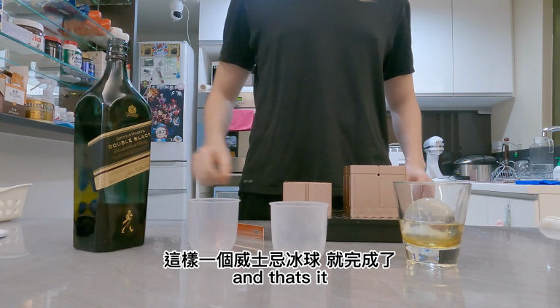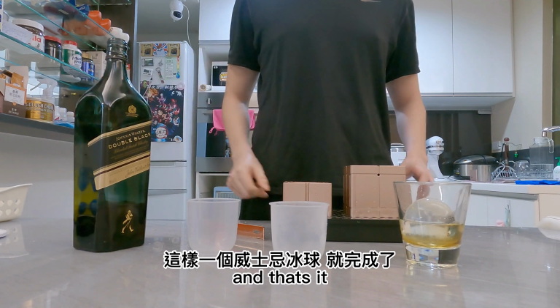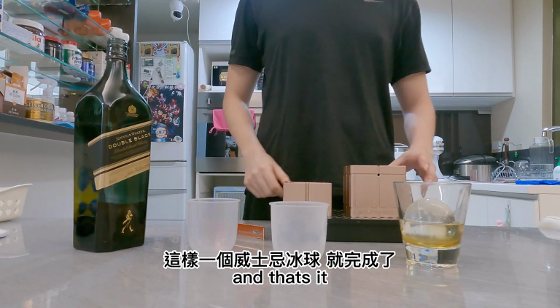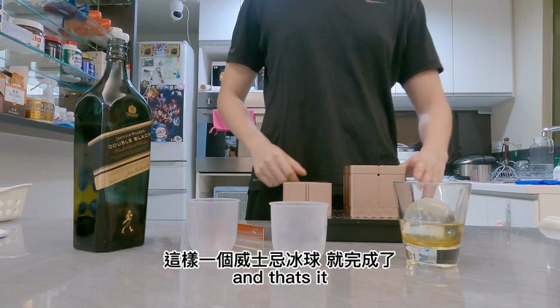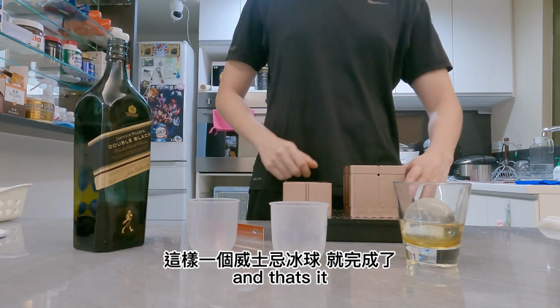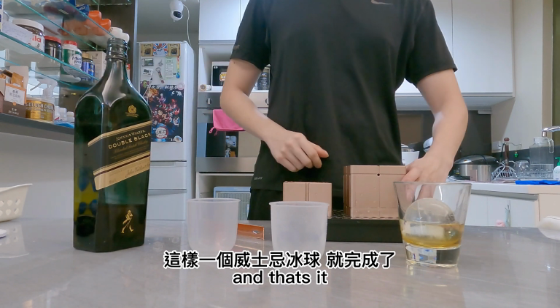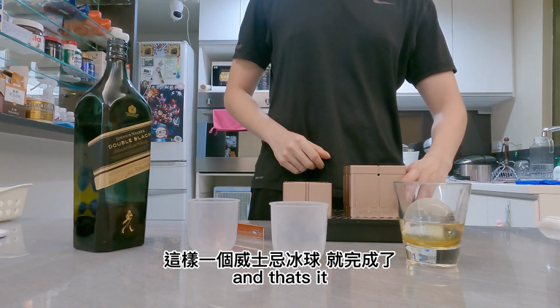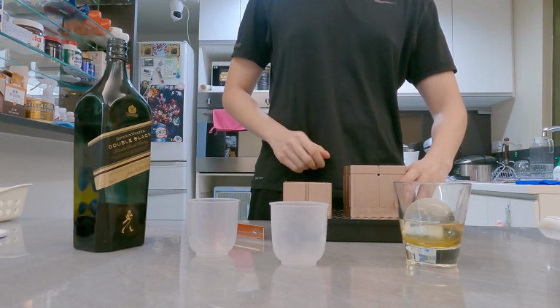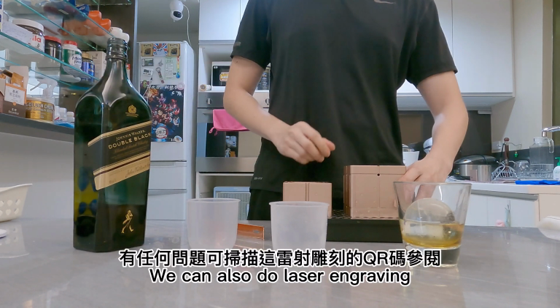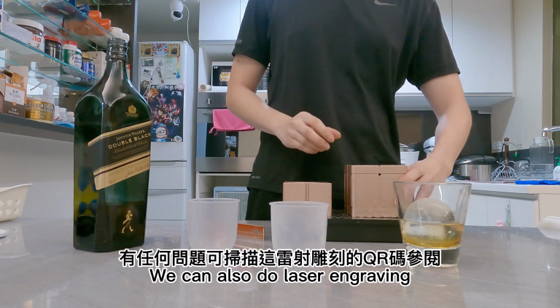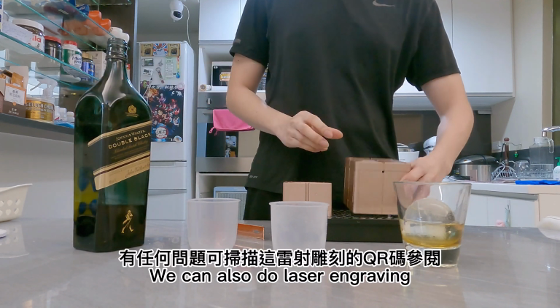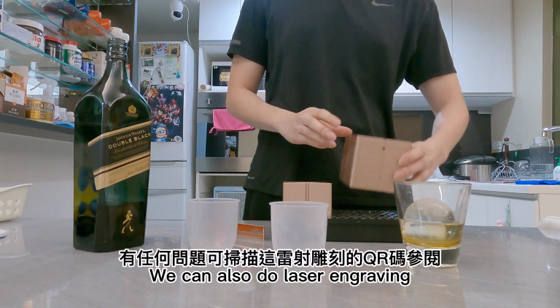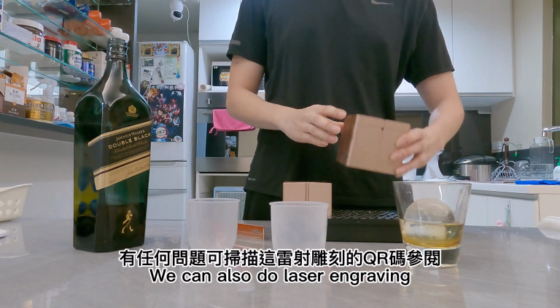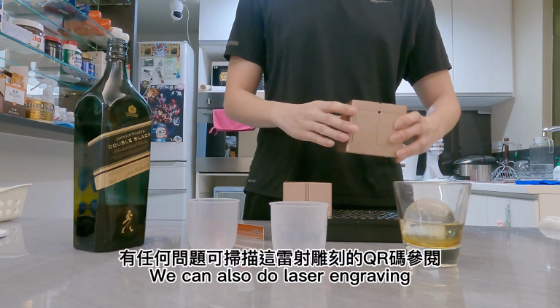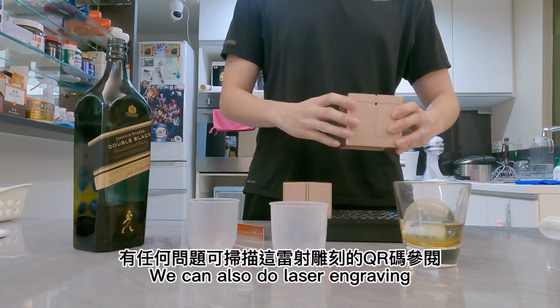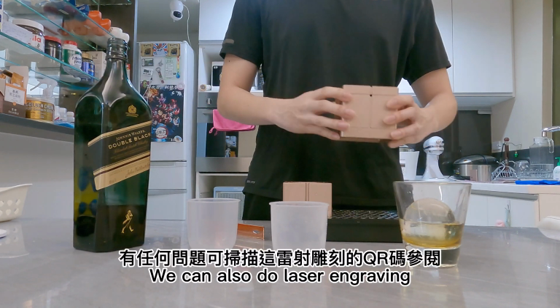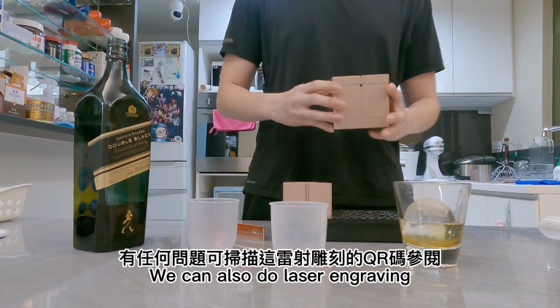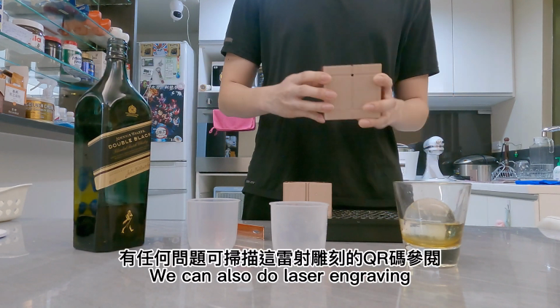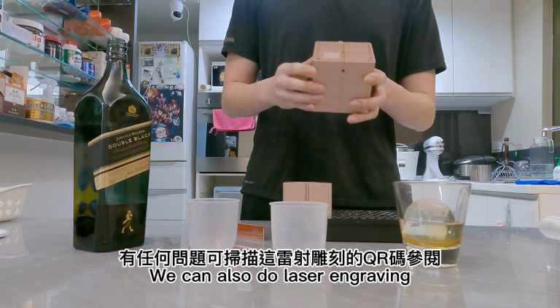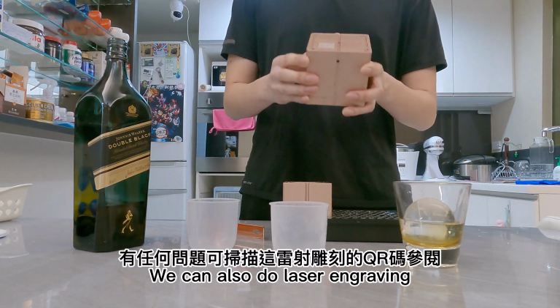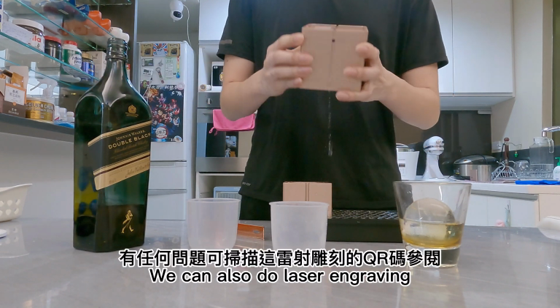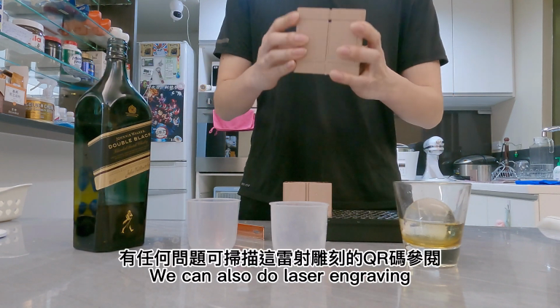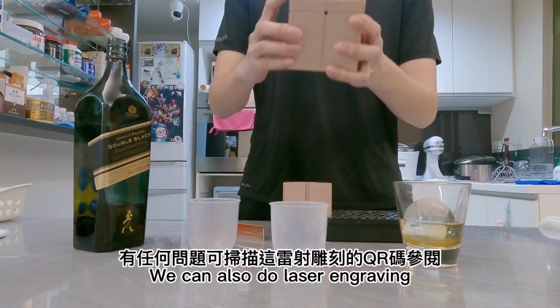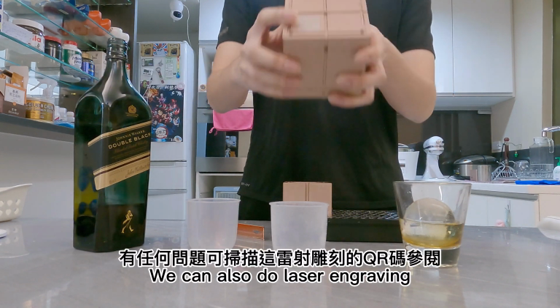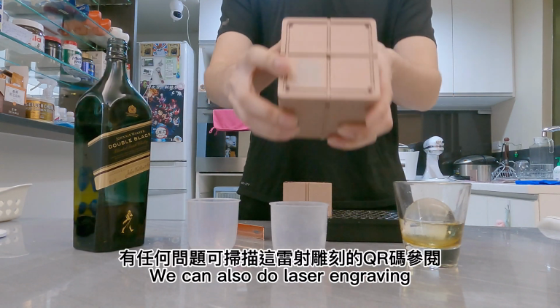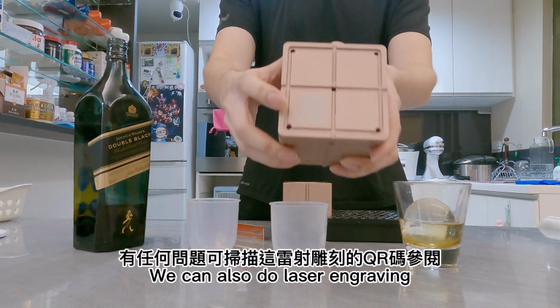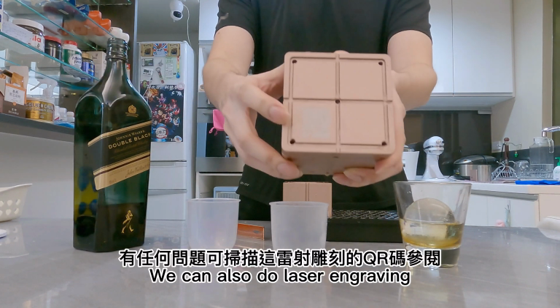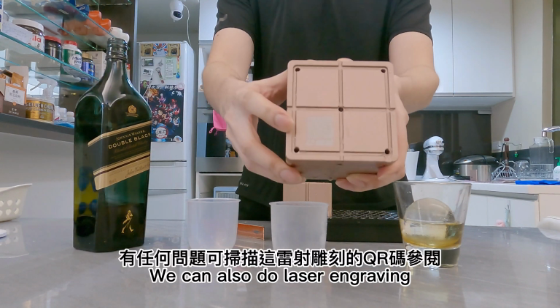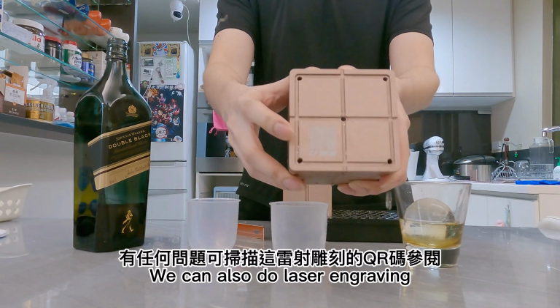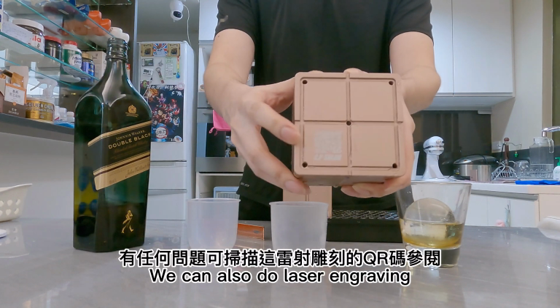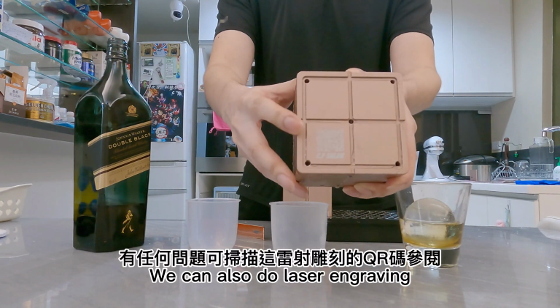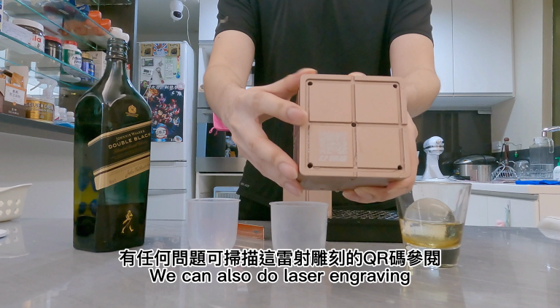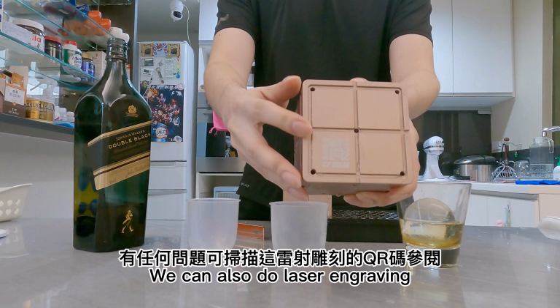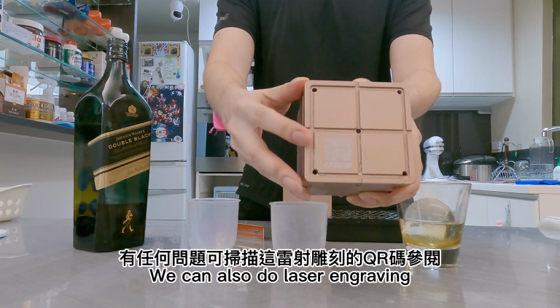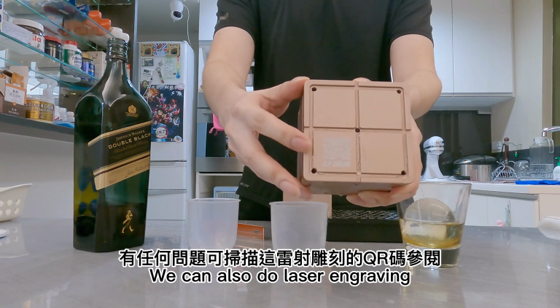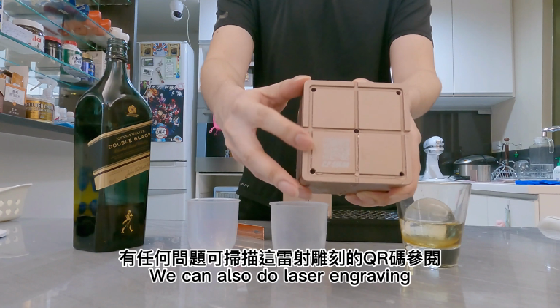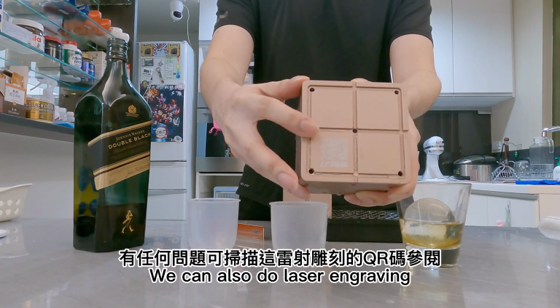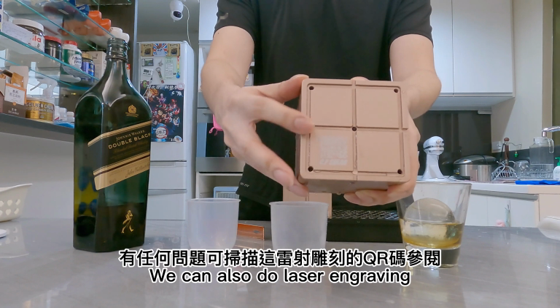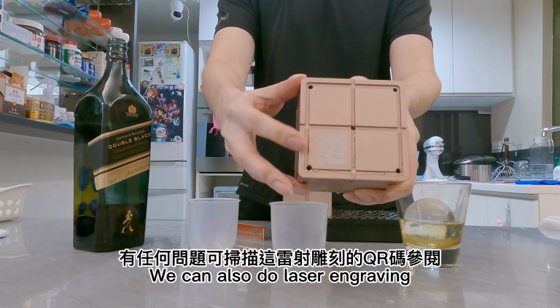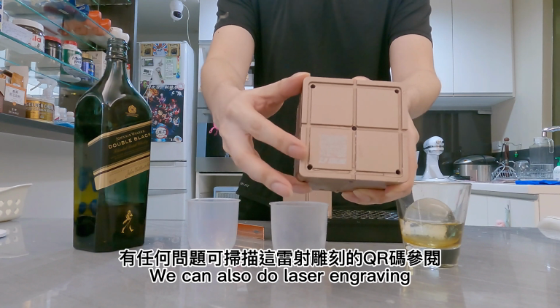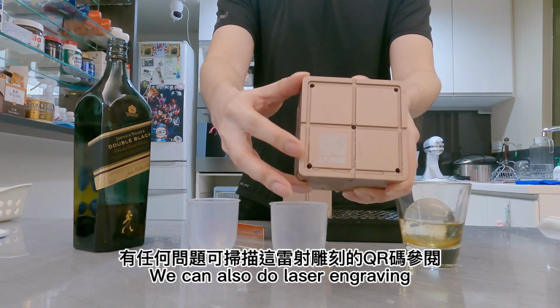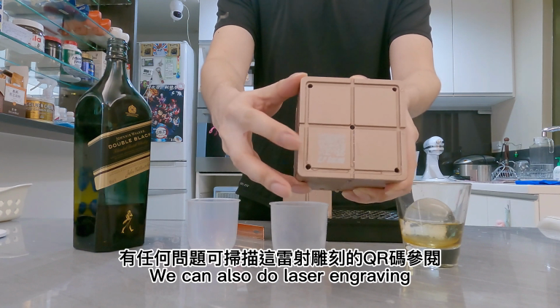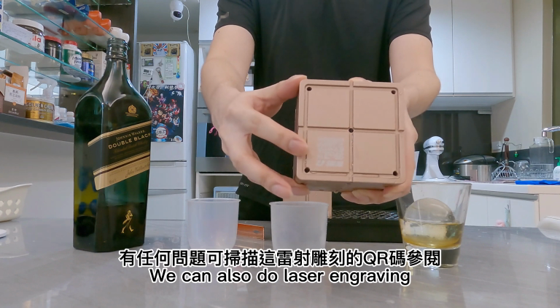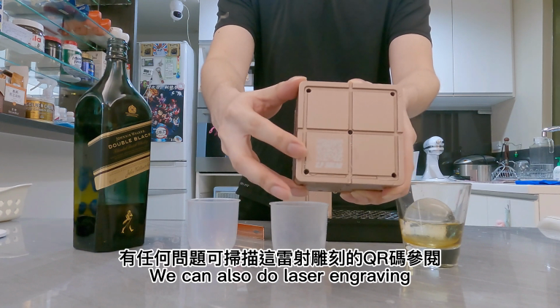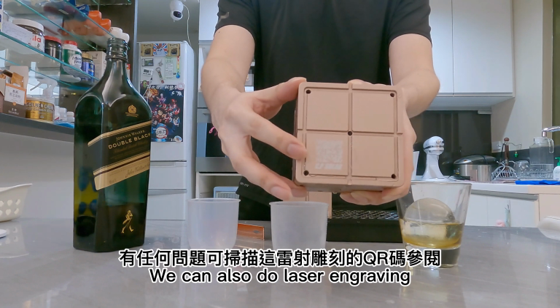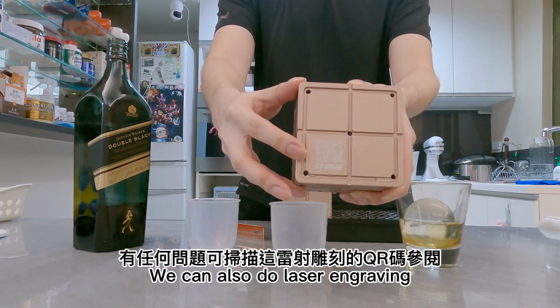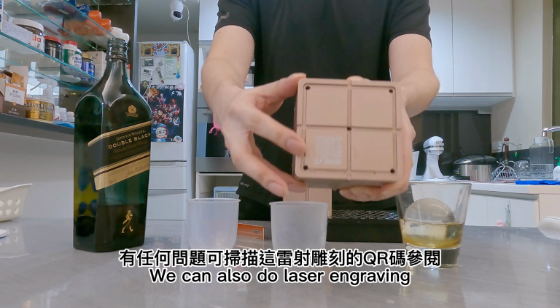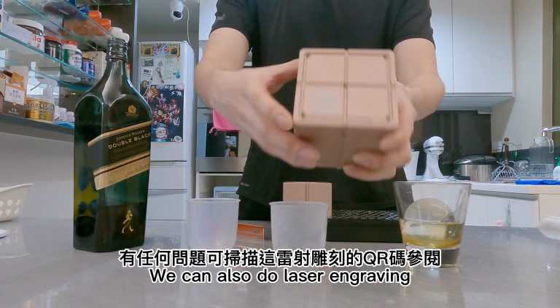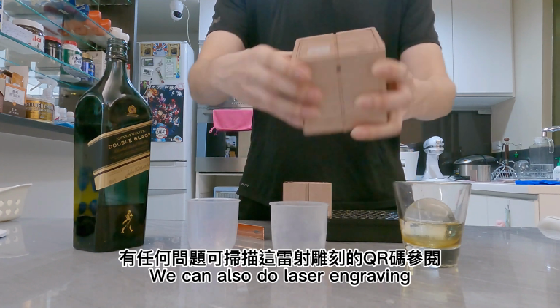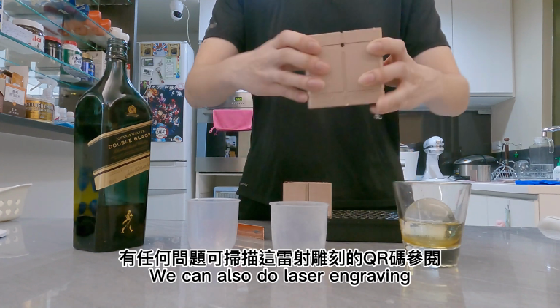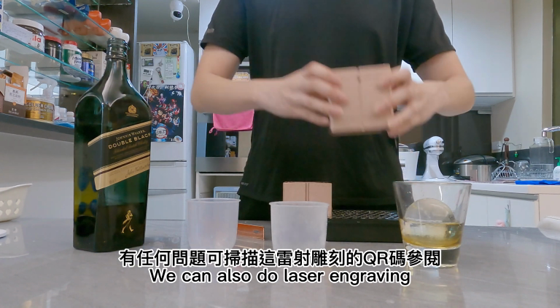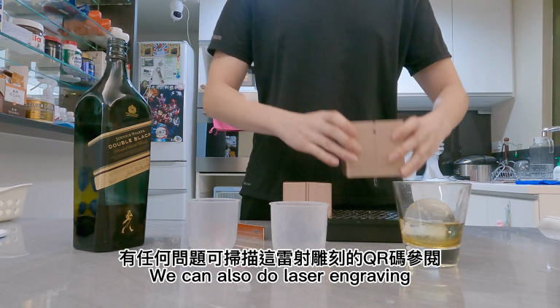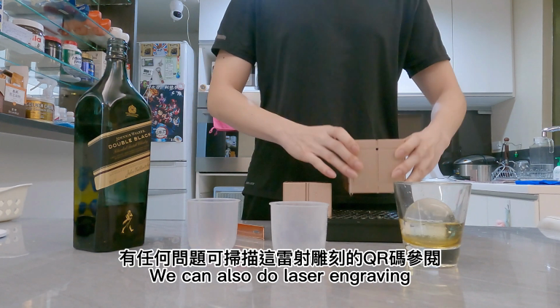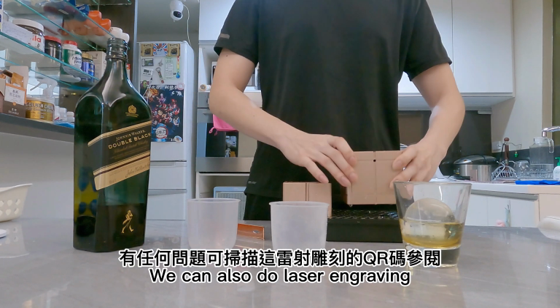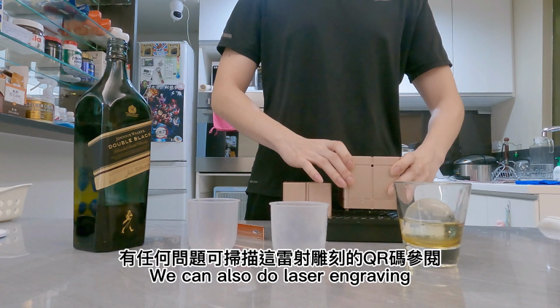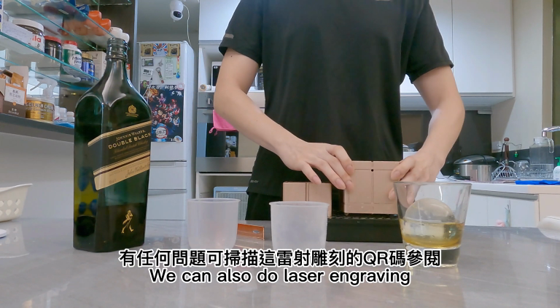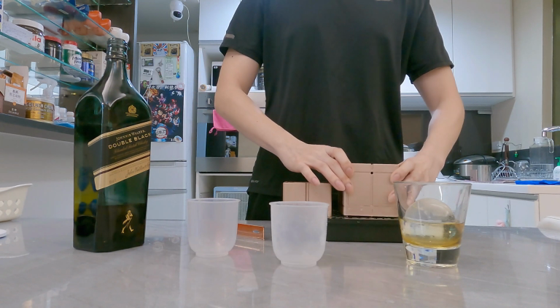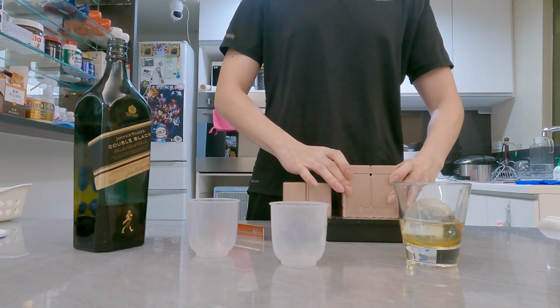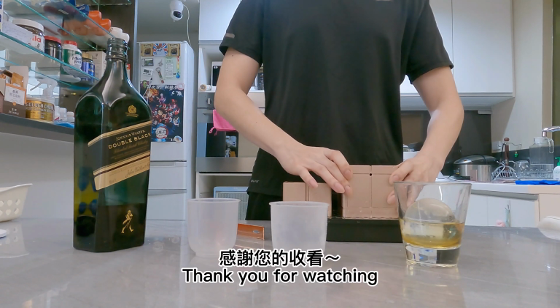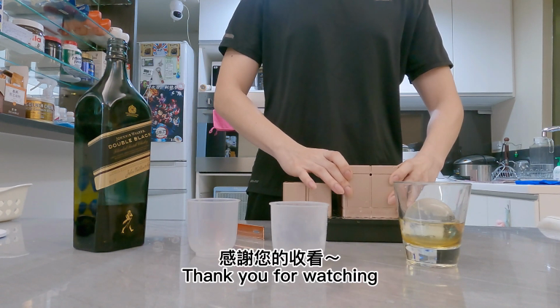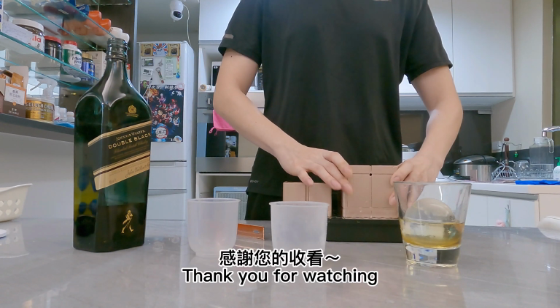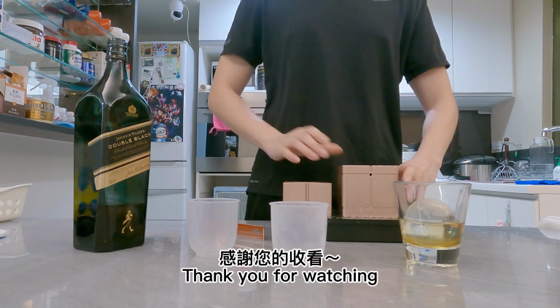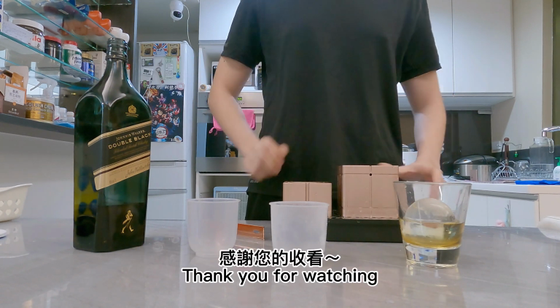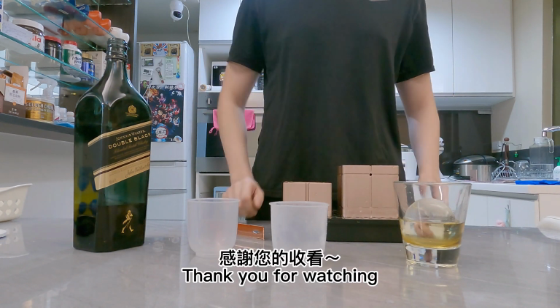Also, if you want, you can do a laser engrave on it as well — you can see. And that's about it, thank you.